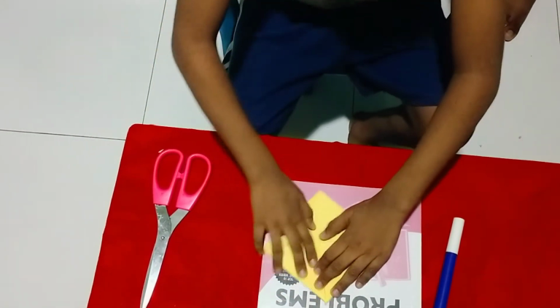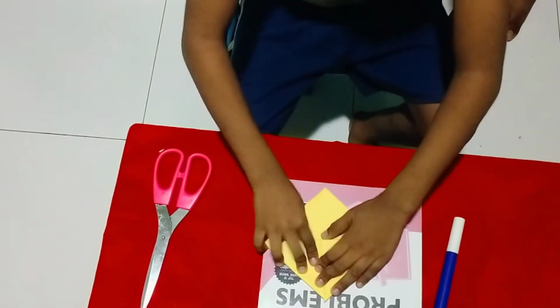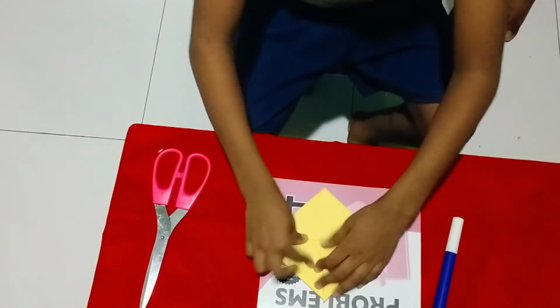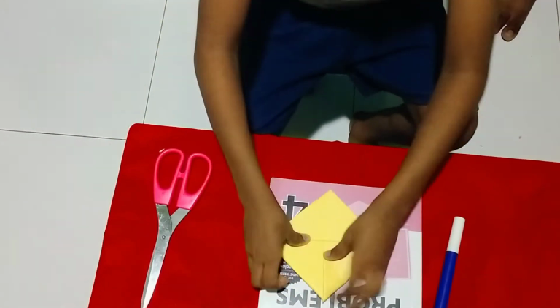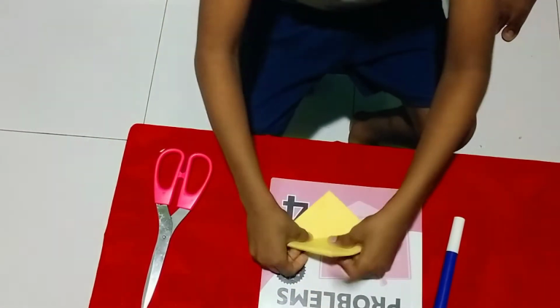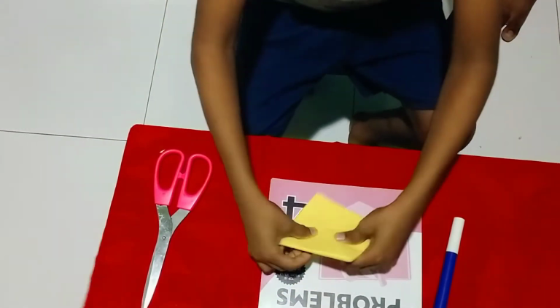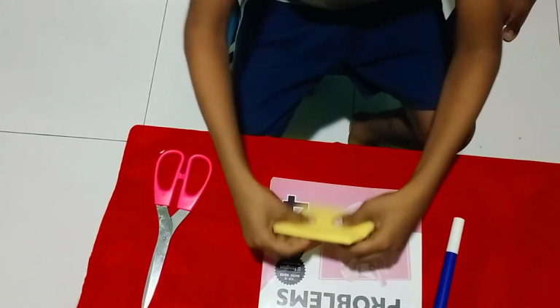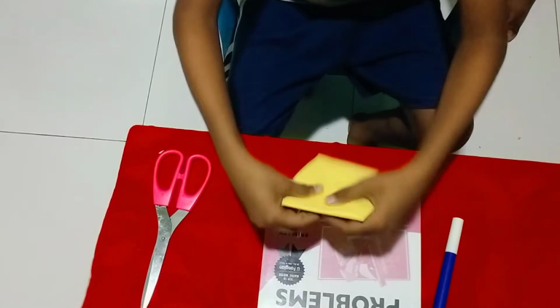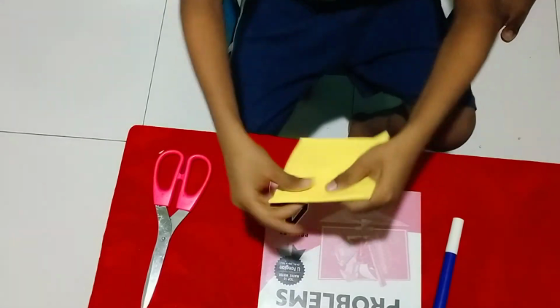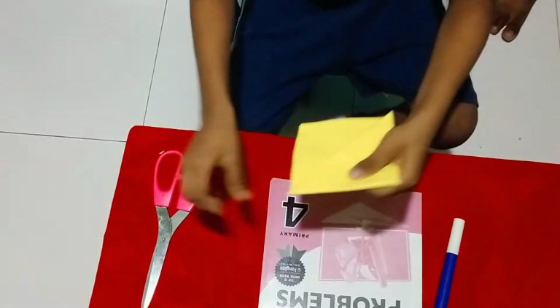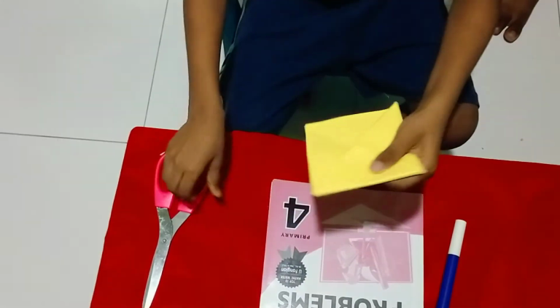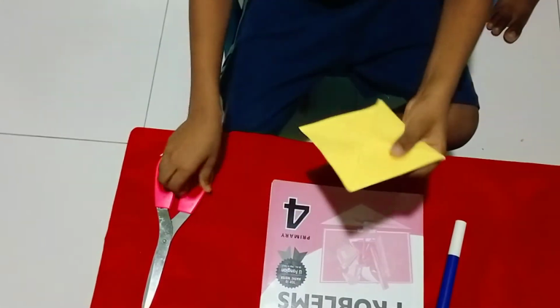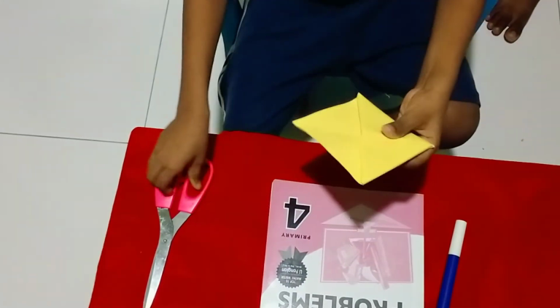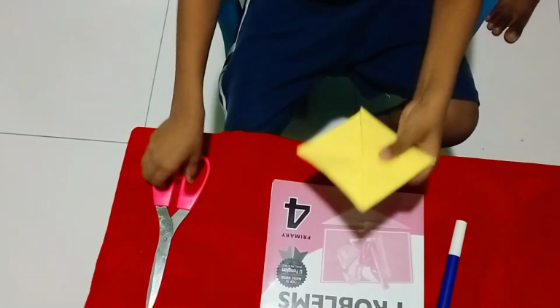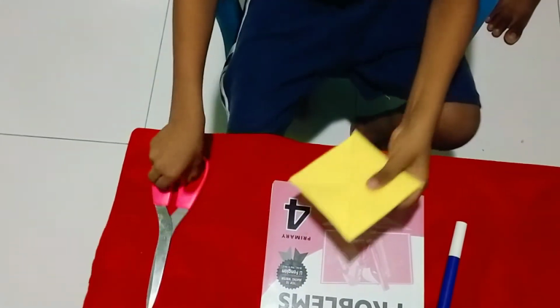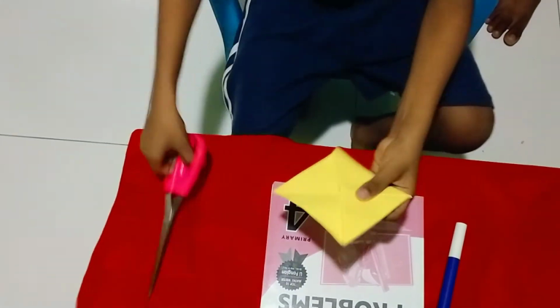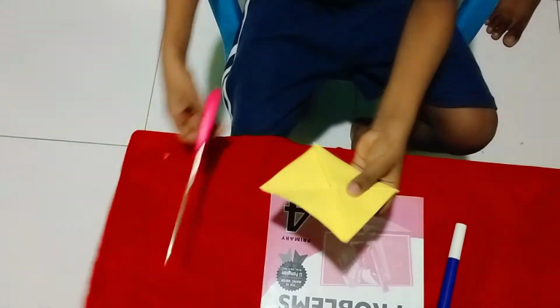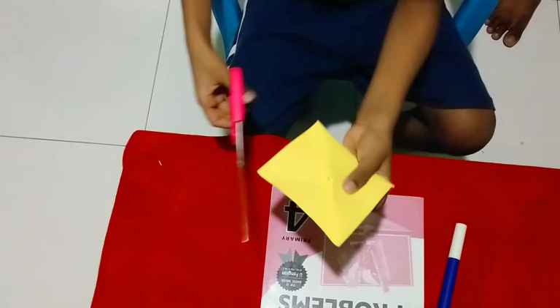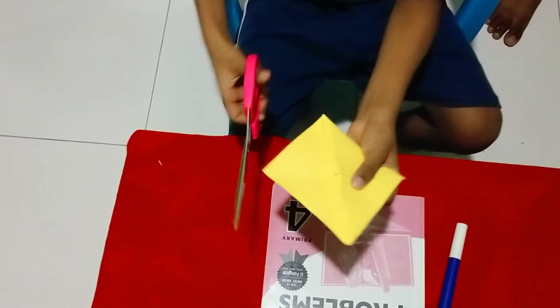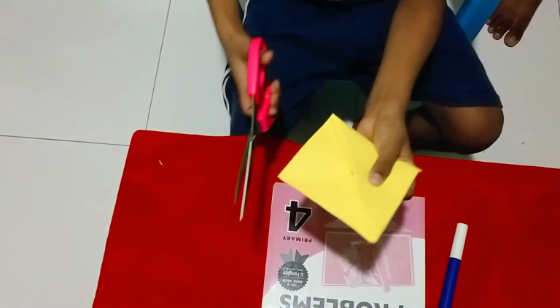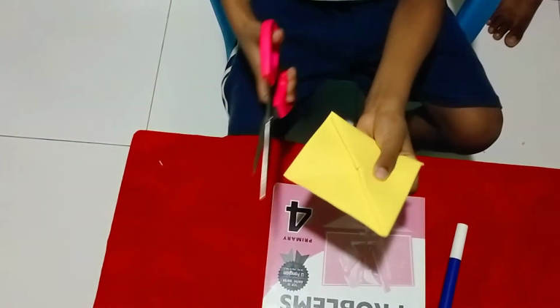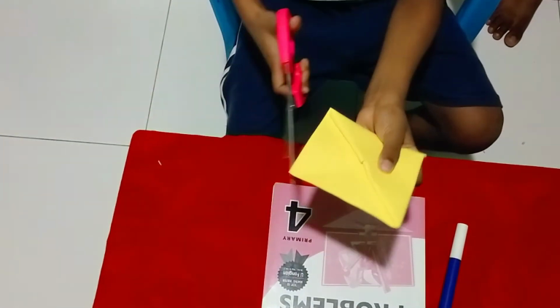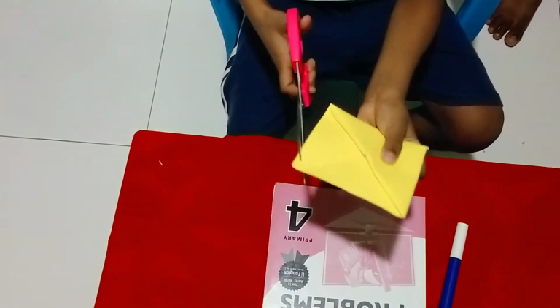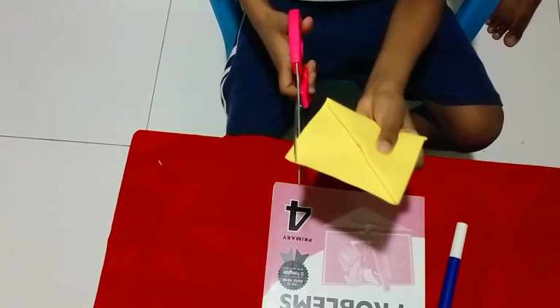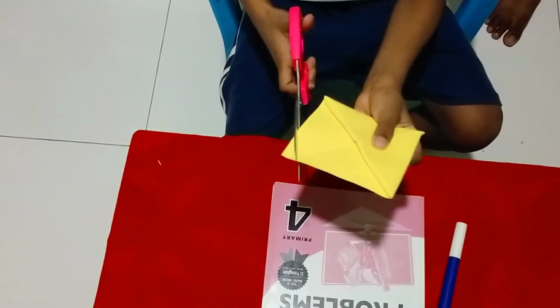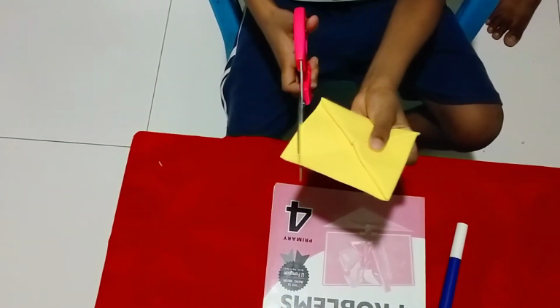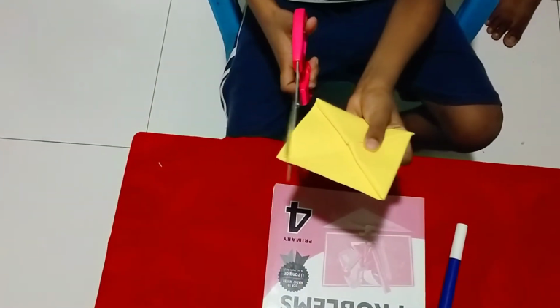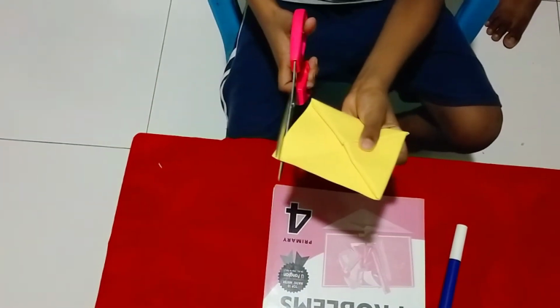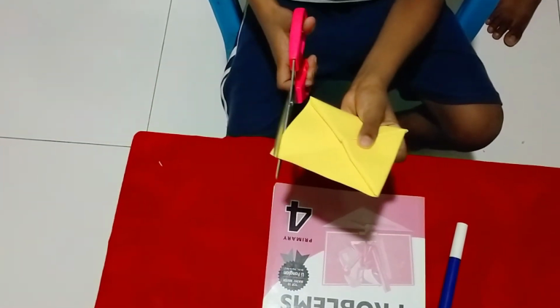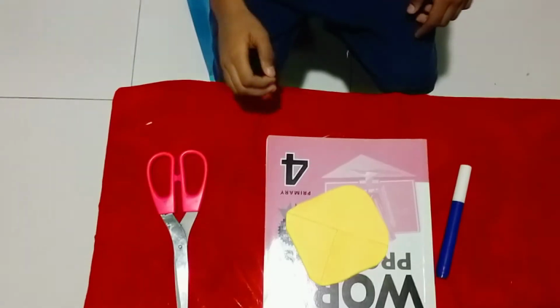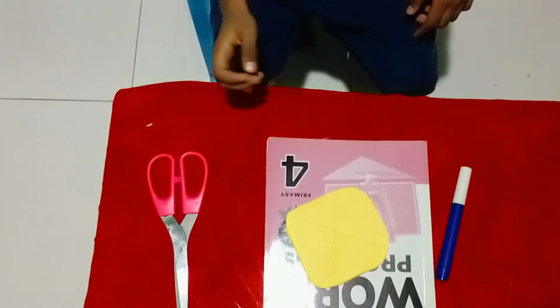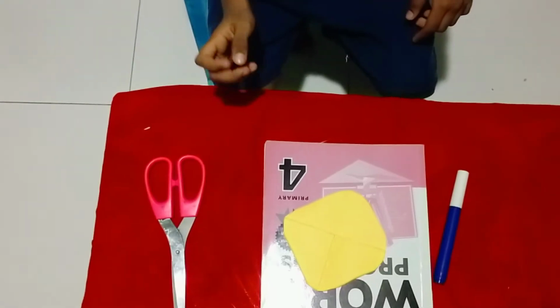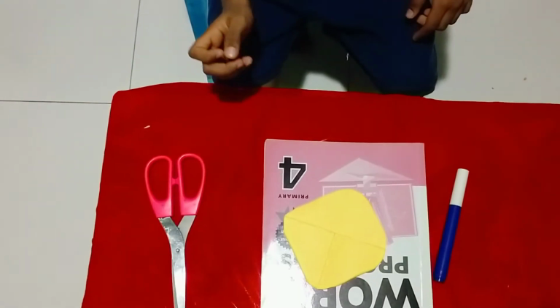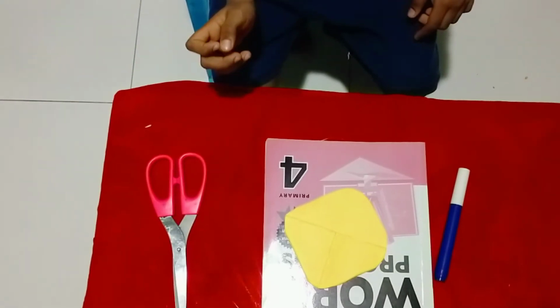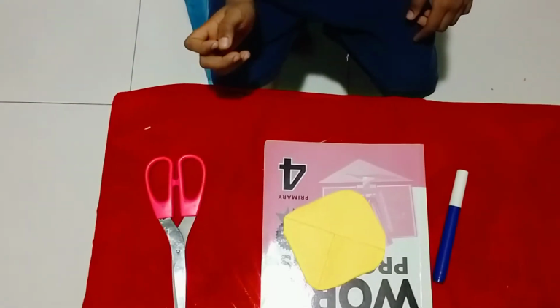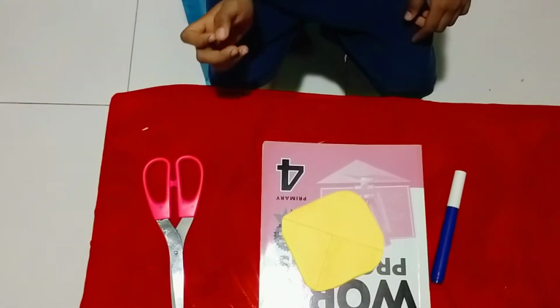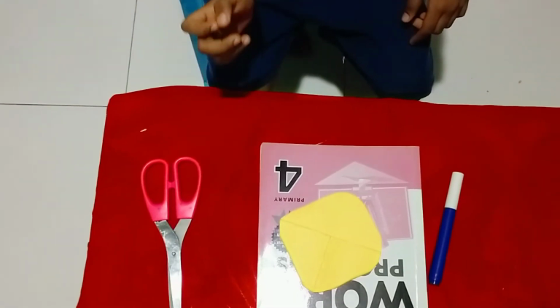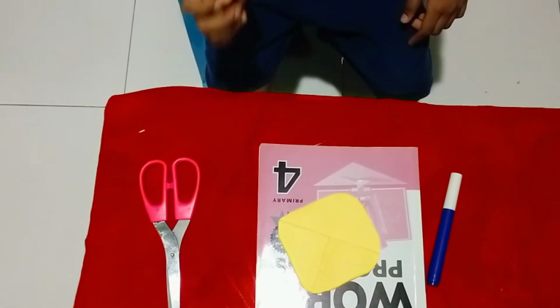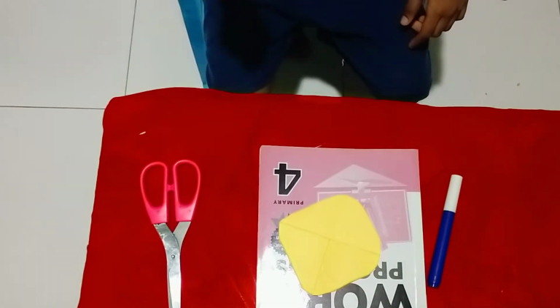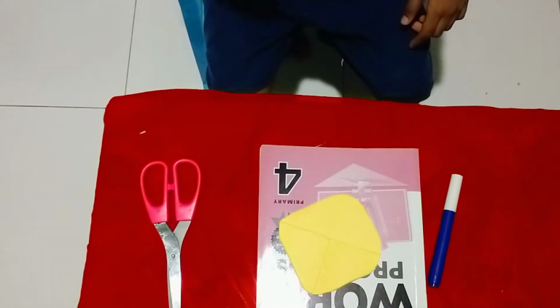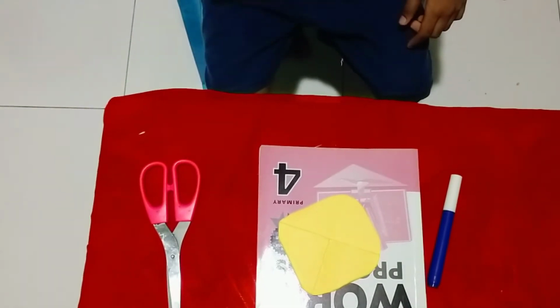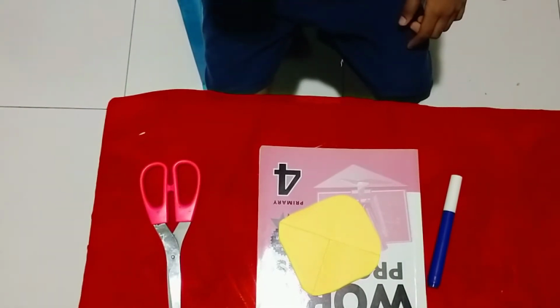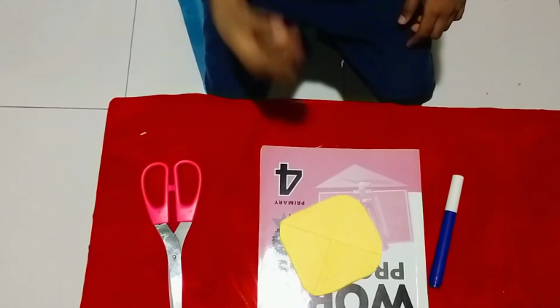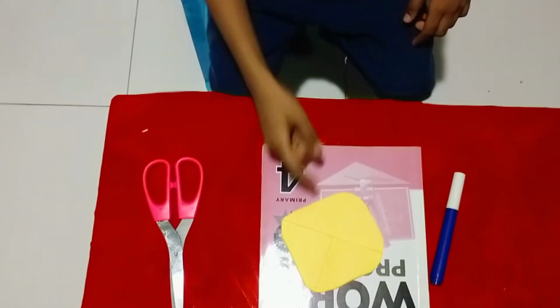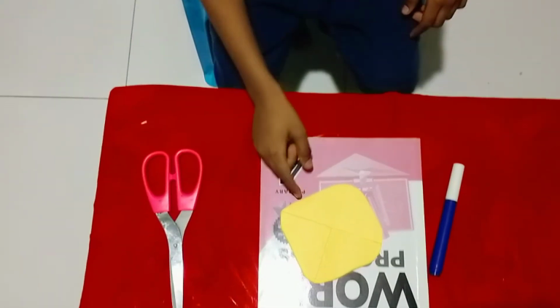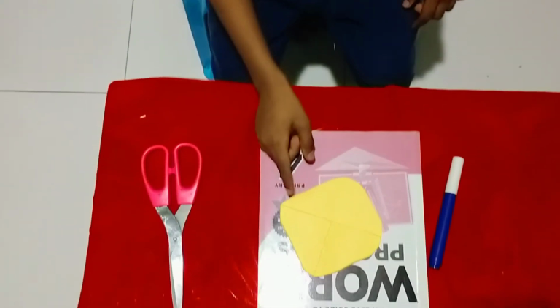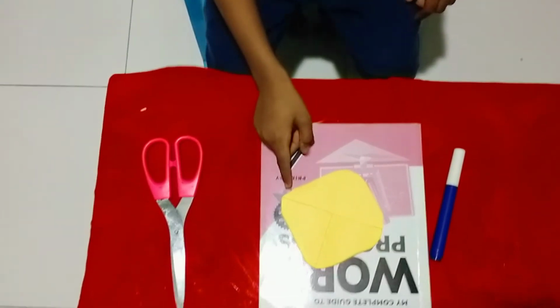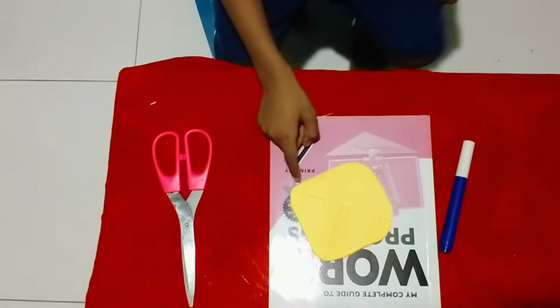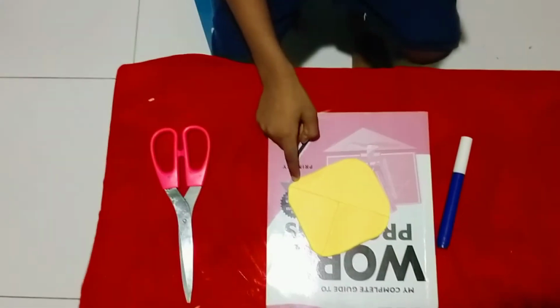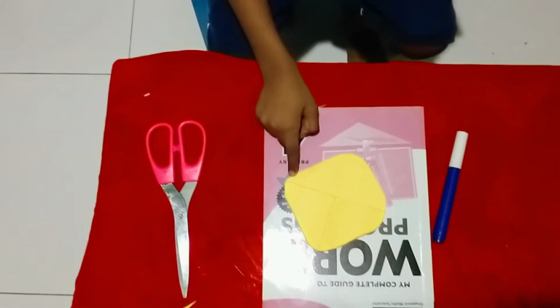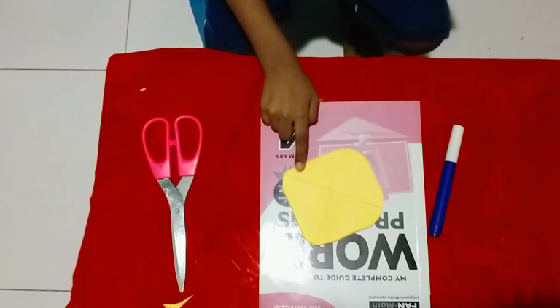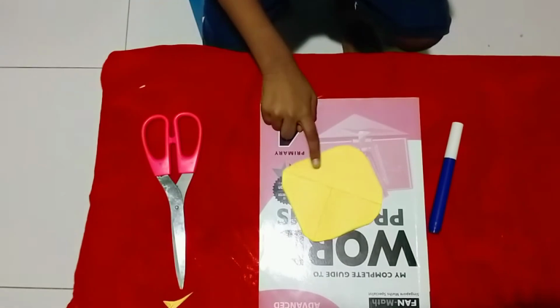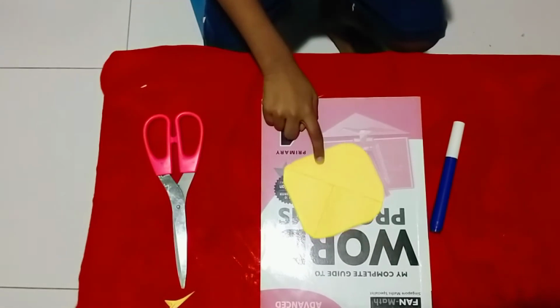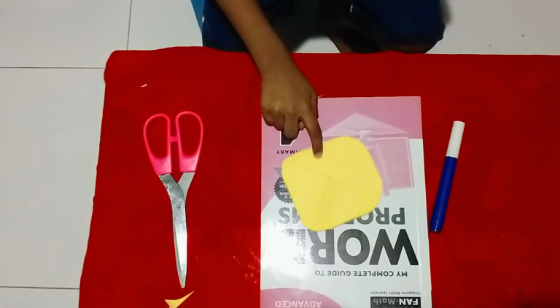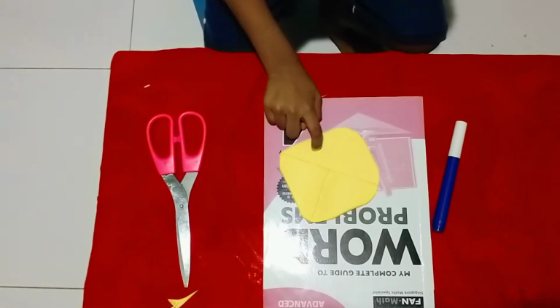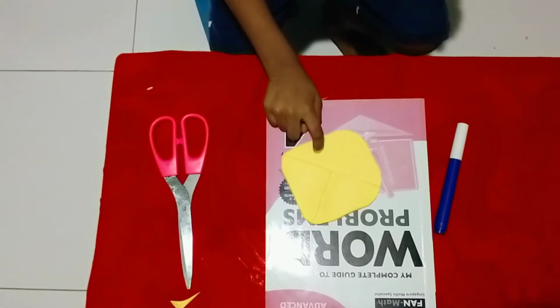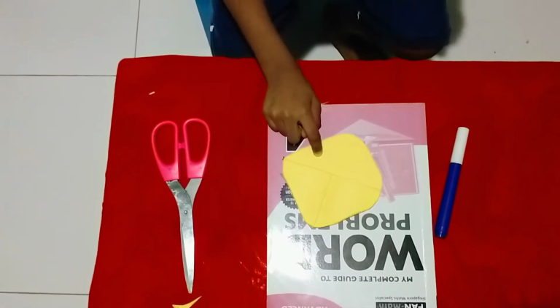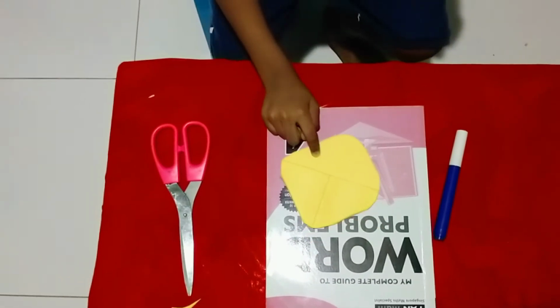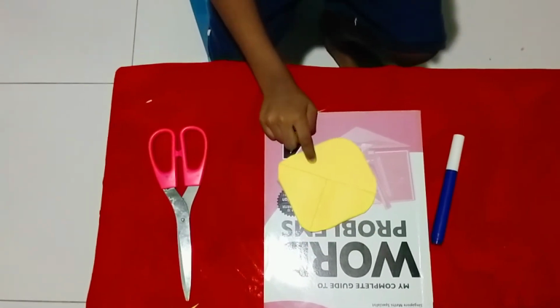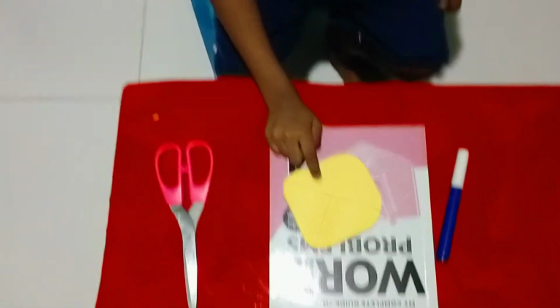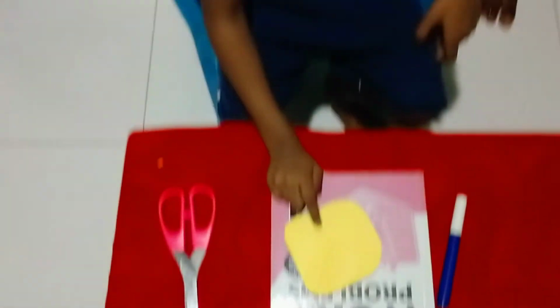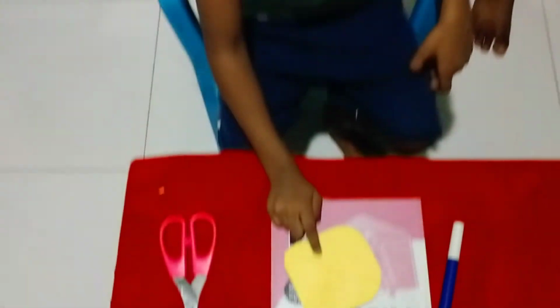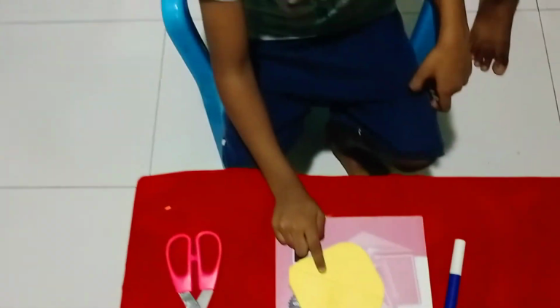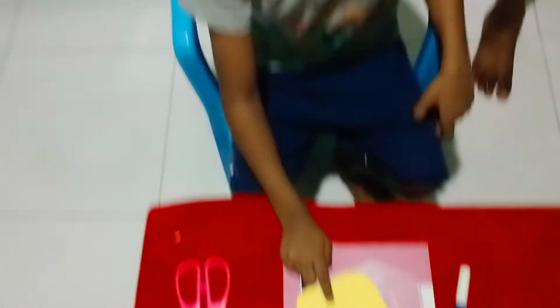After that, you need to cut the edges. I was scared to cut the edges, so my mother helped me.